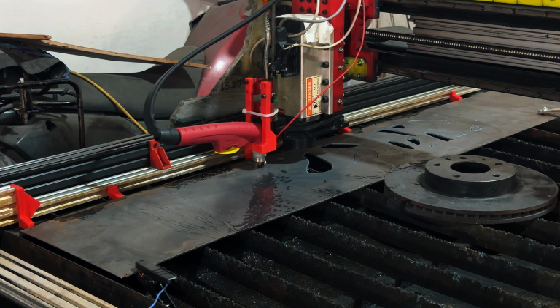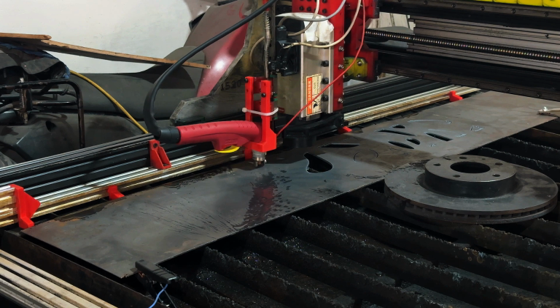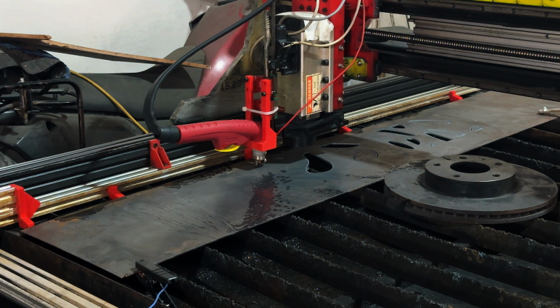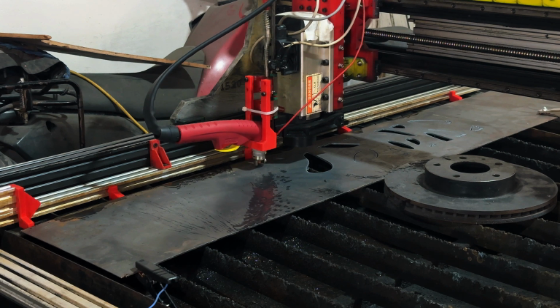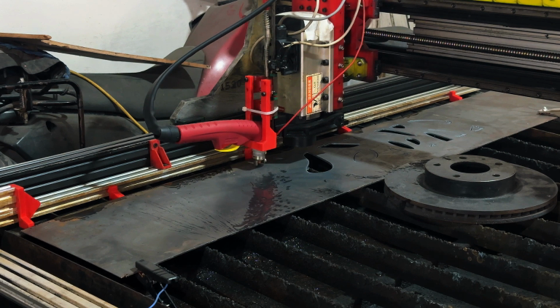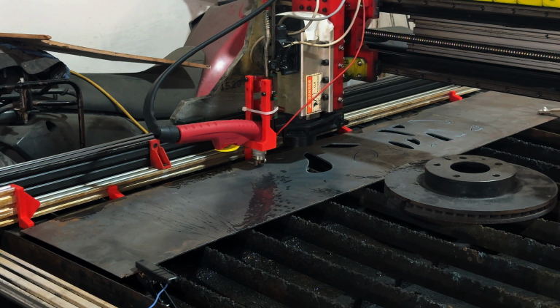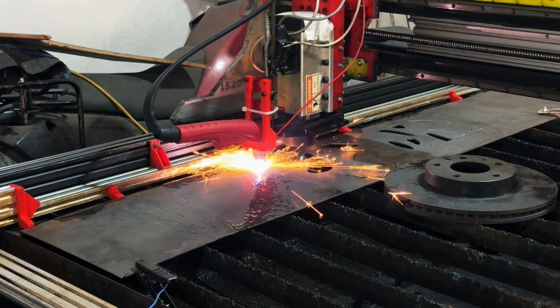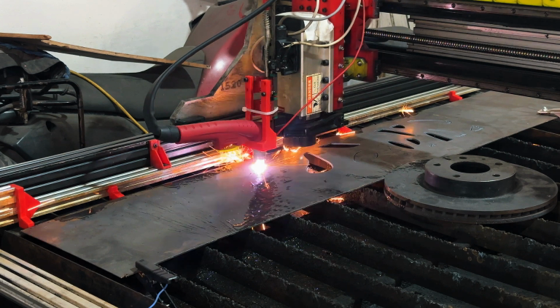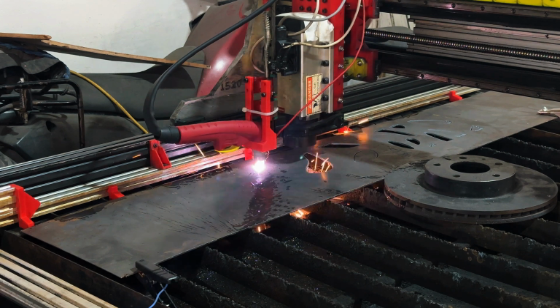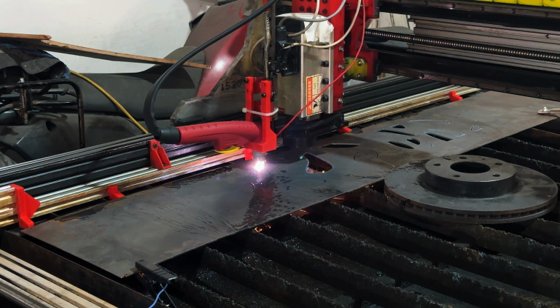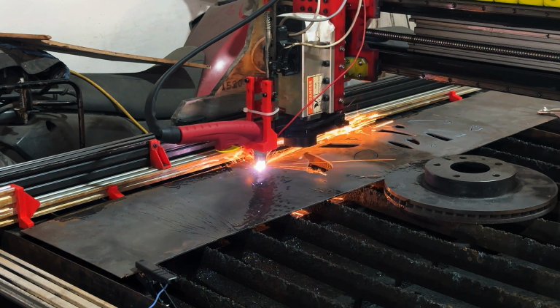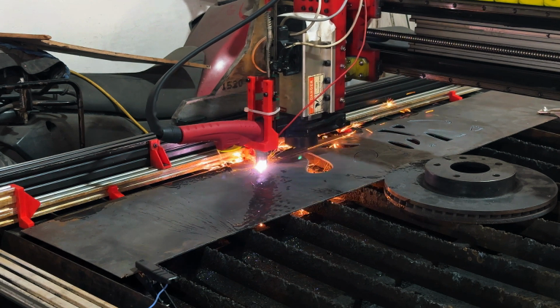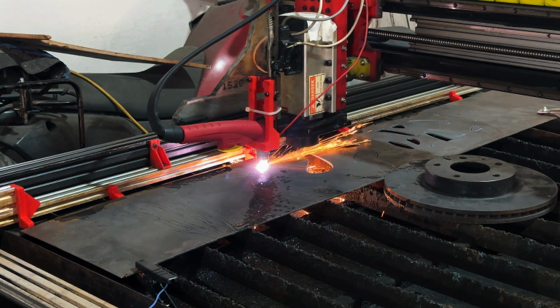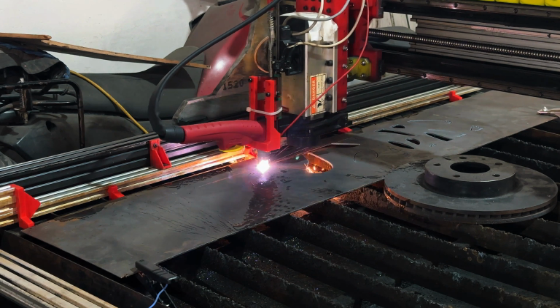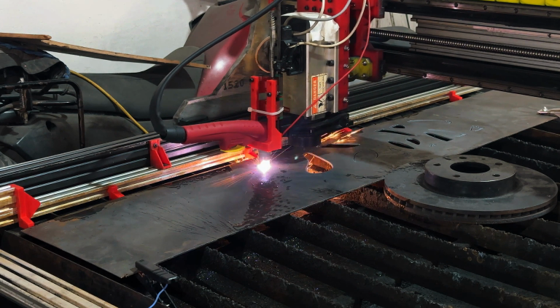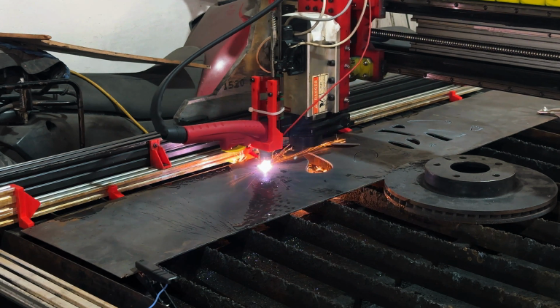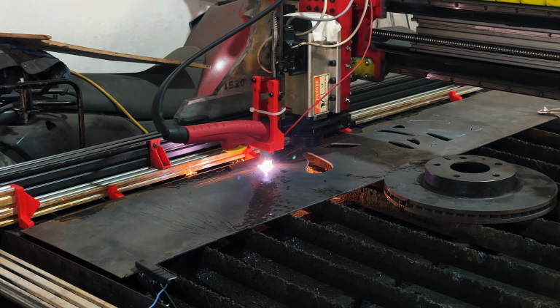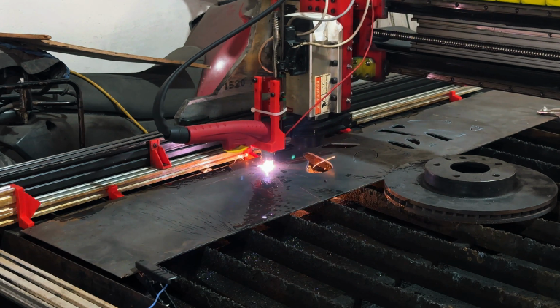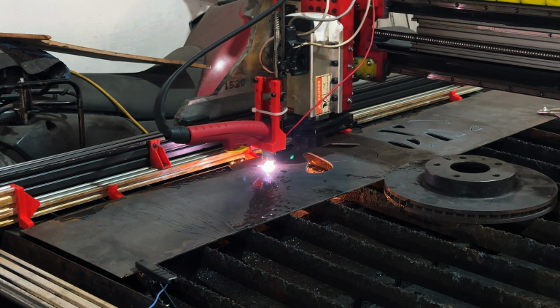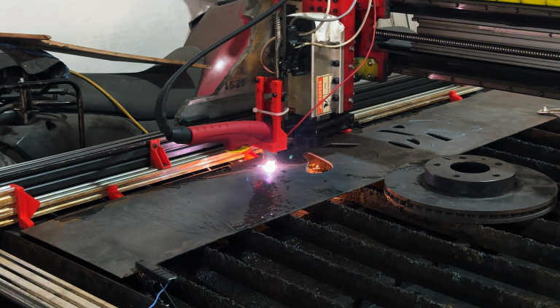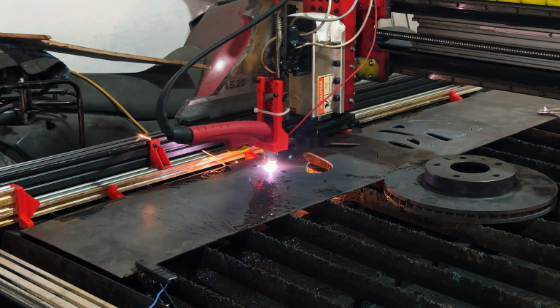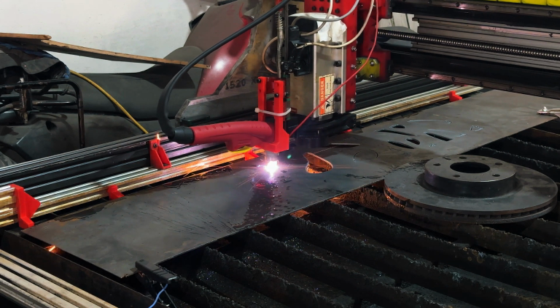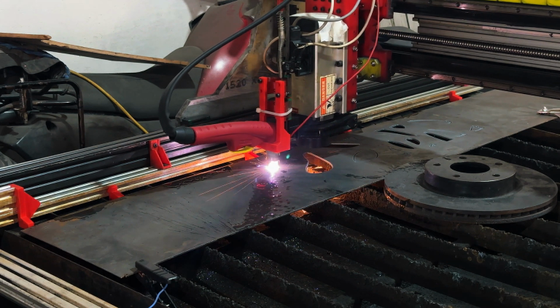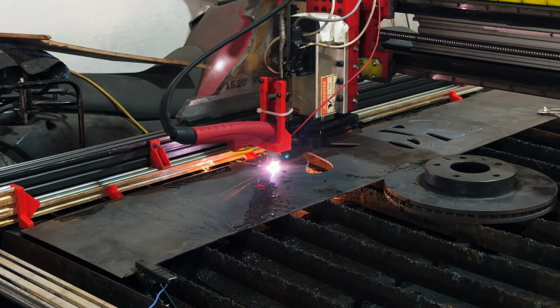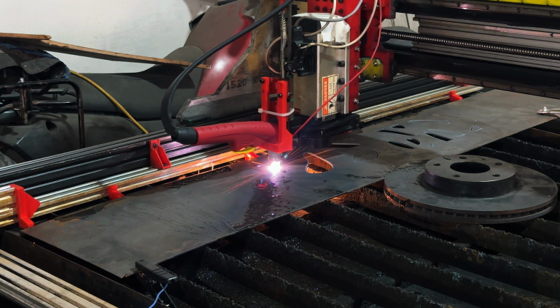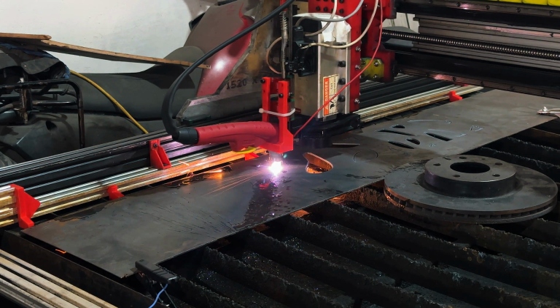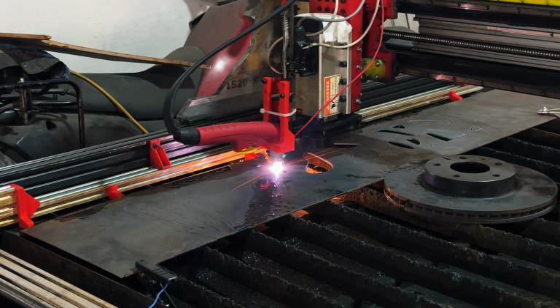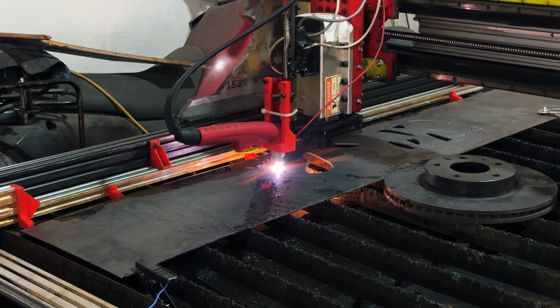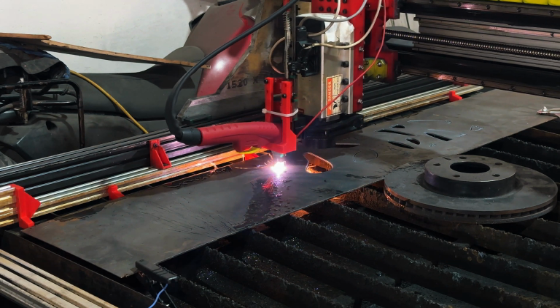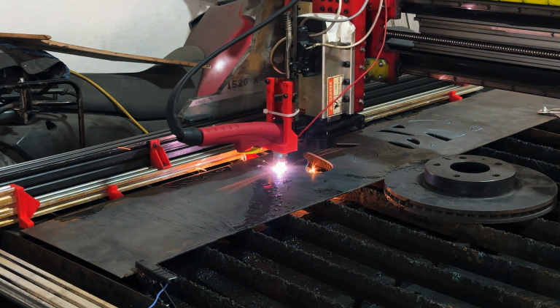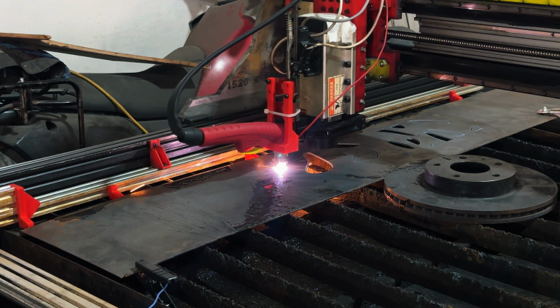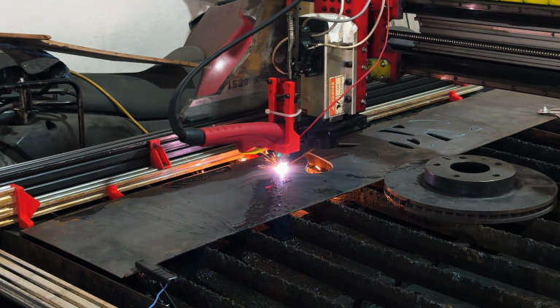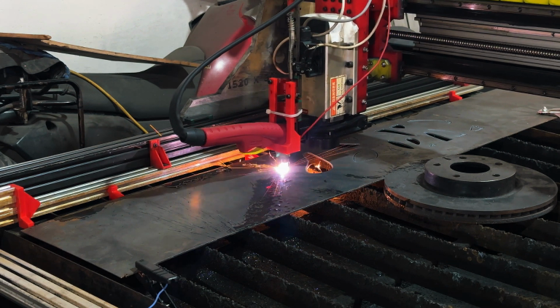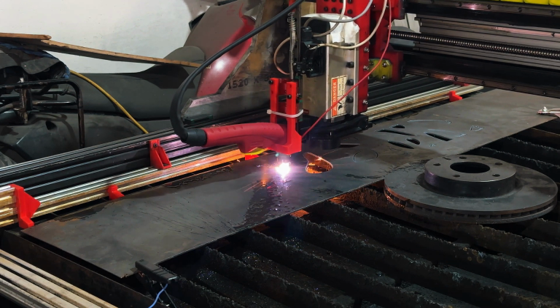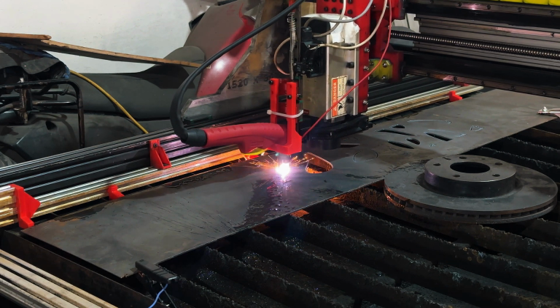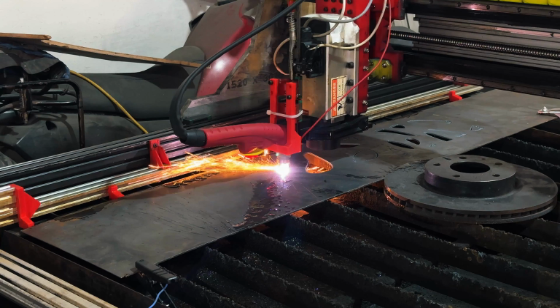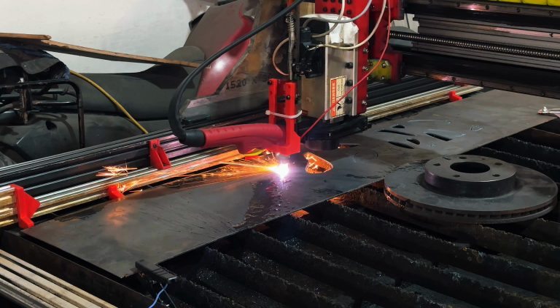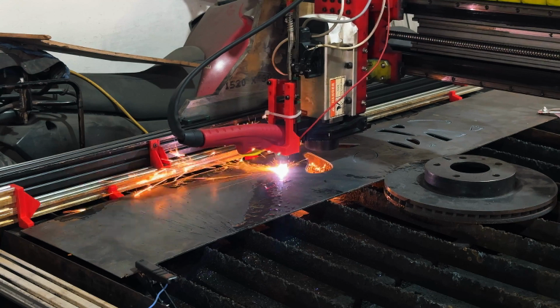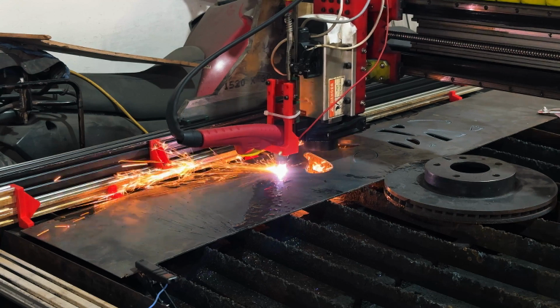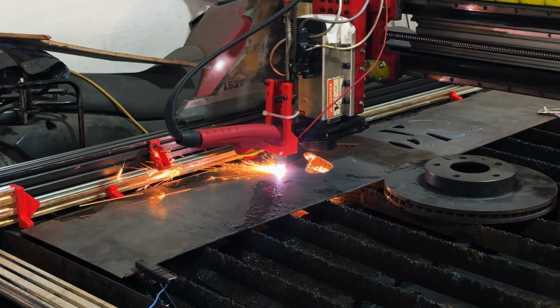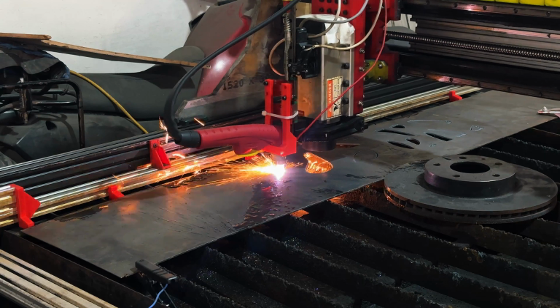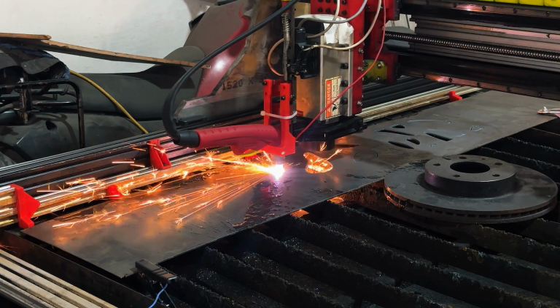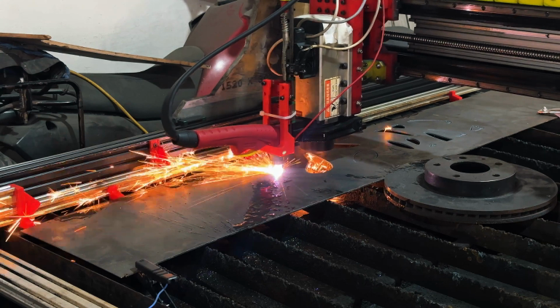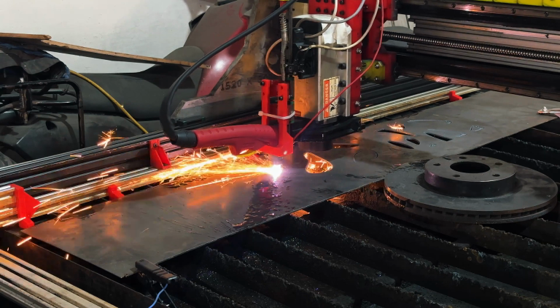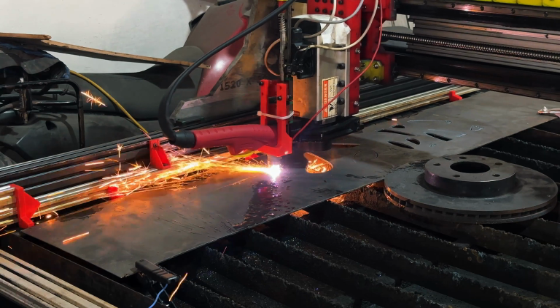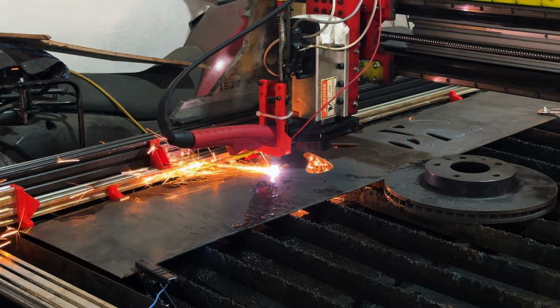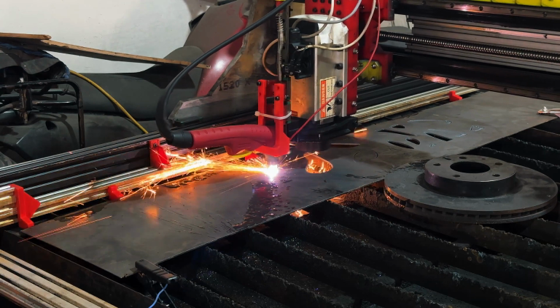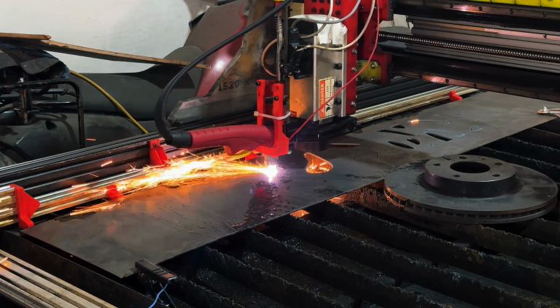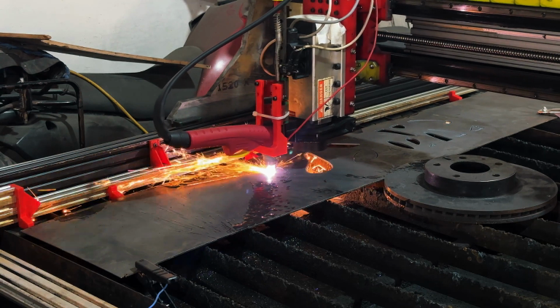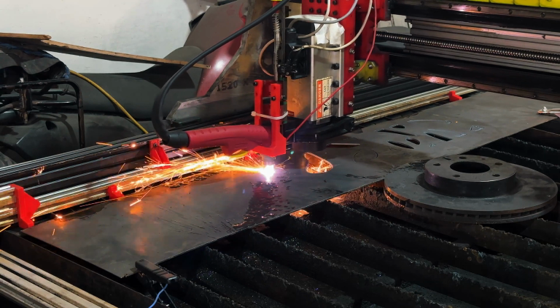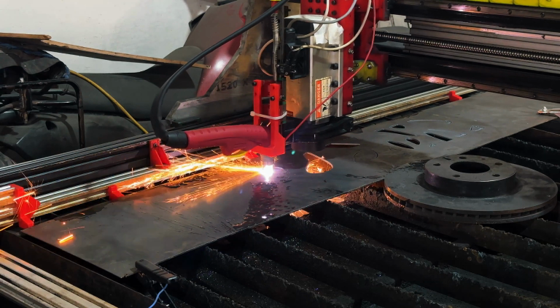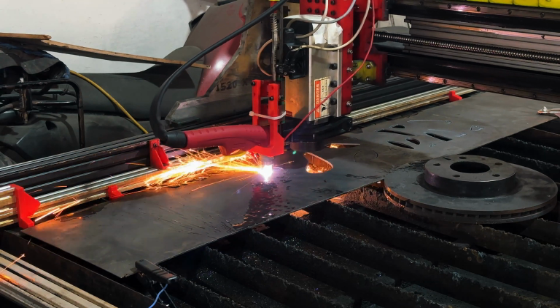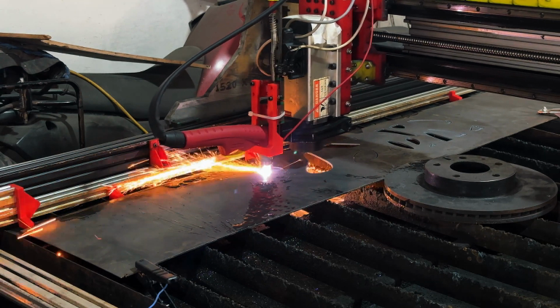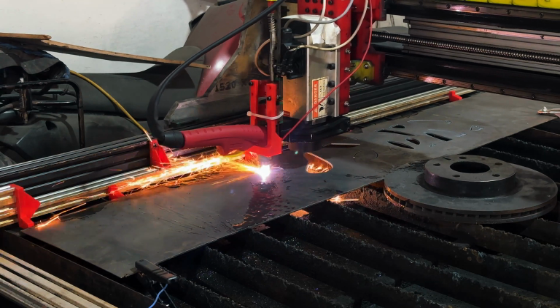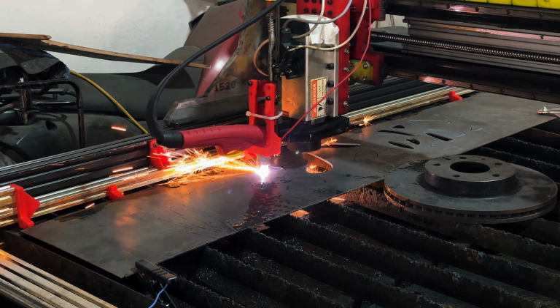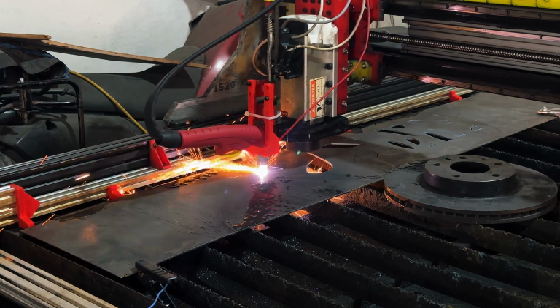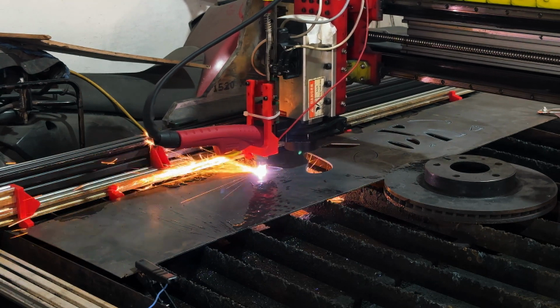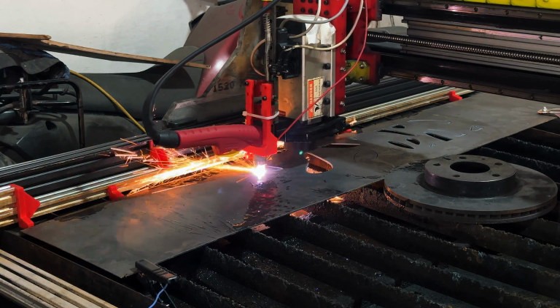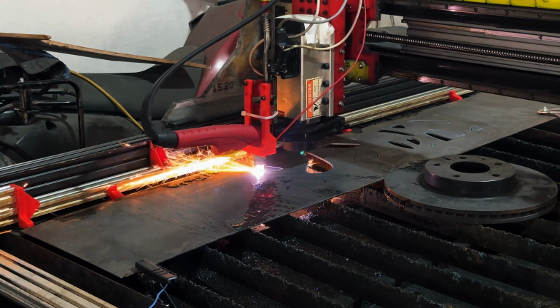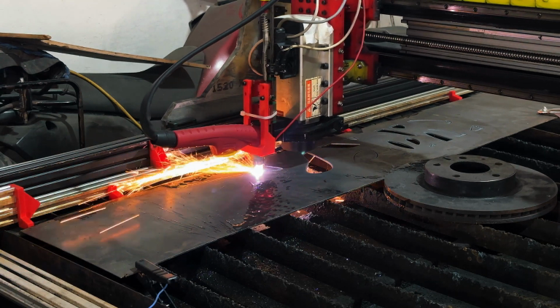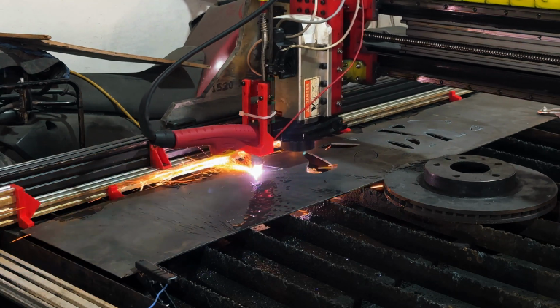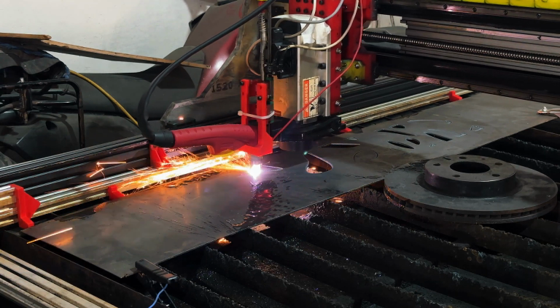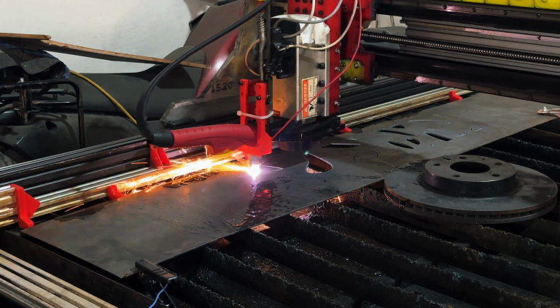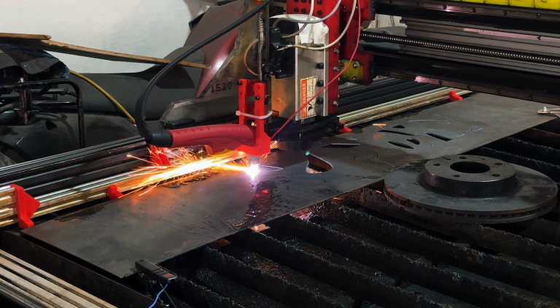Hi there guys, this is my first talking video on my YouTube channel, and I'm going to show you three items that I added to my CNC machine.